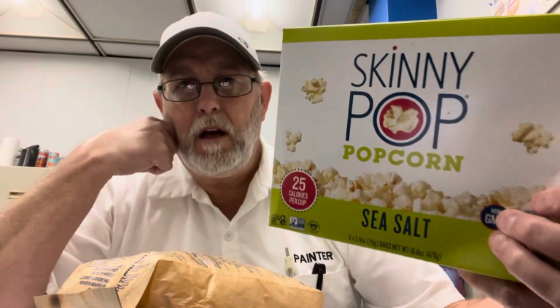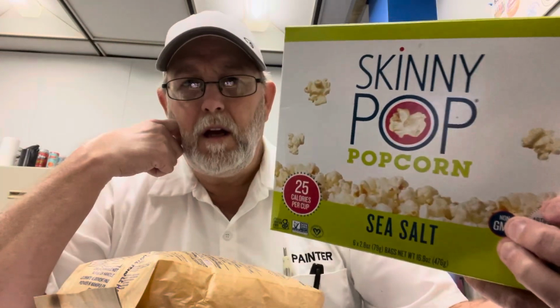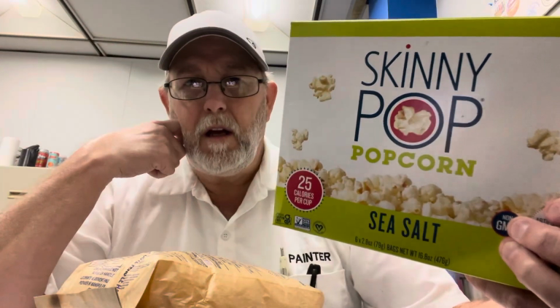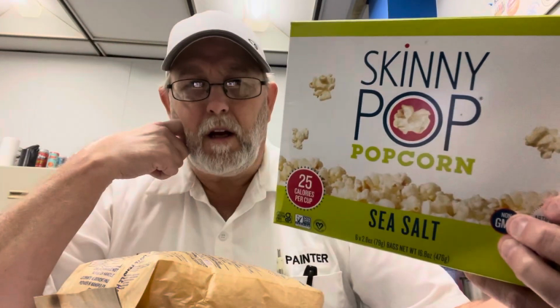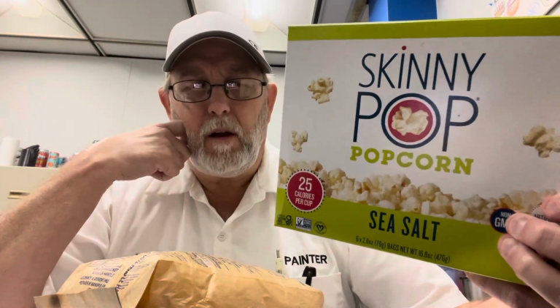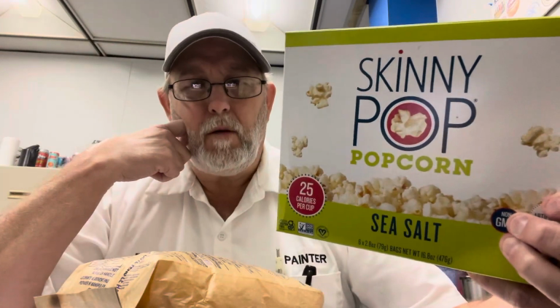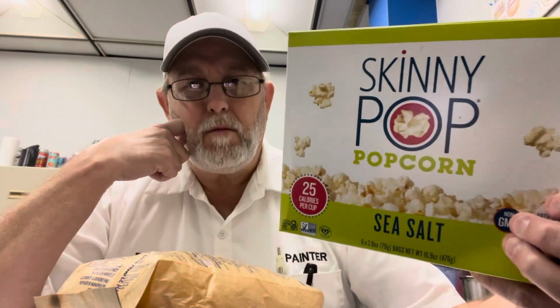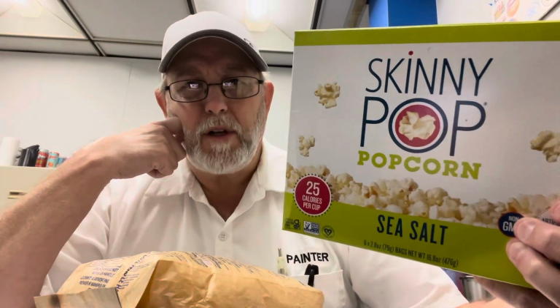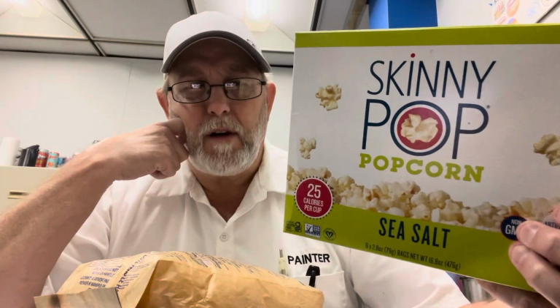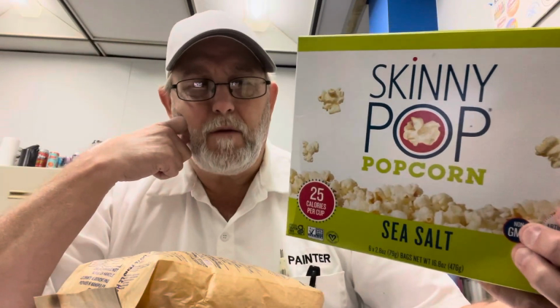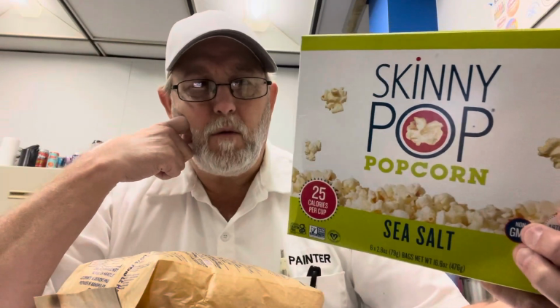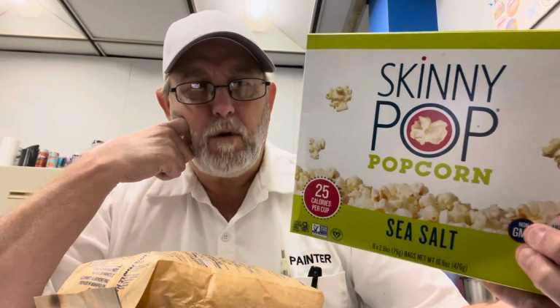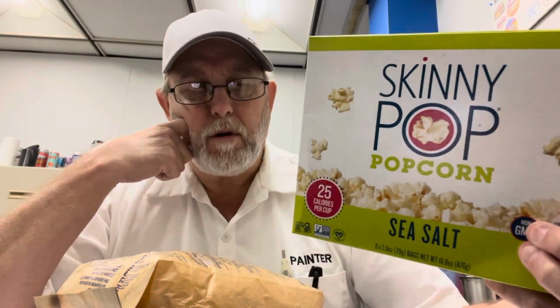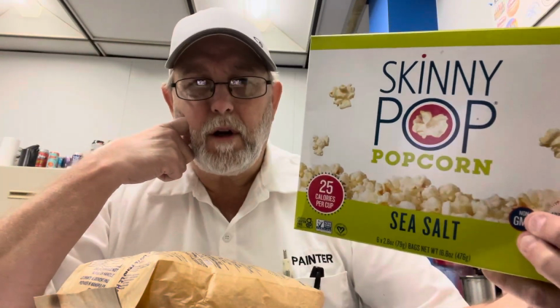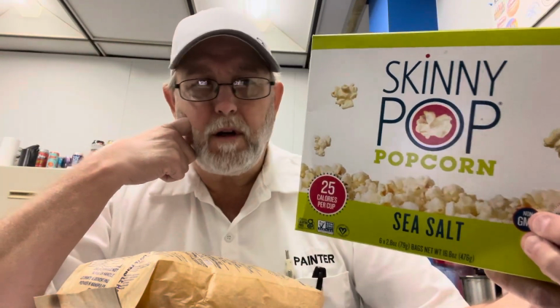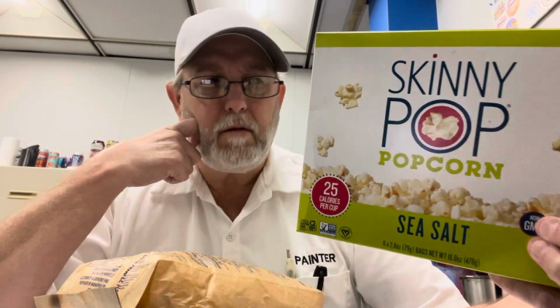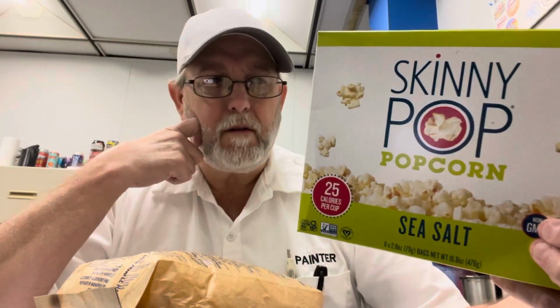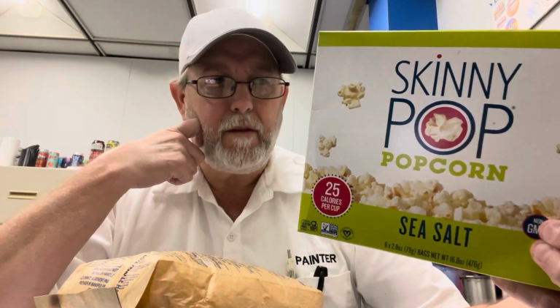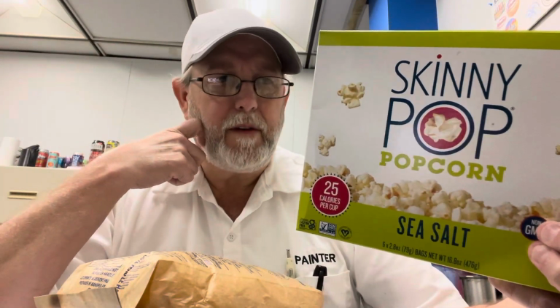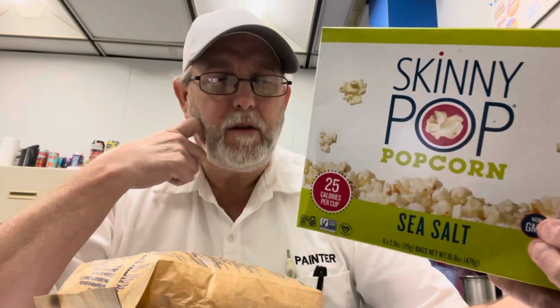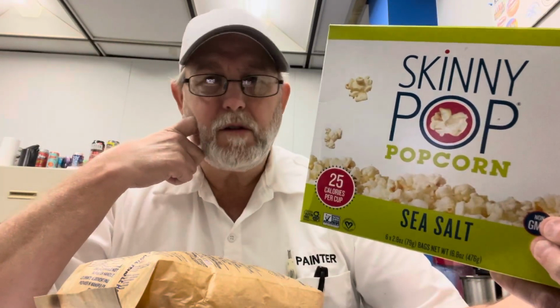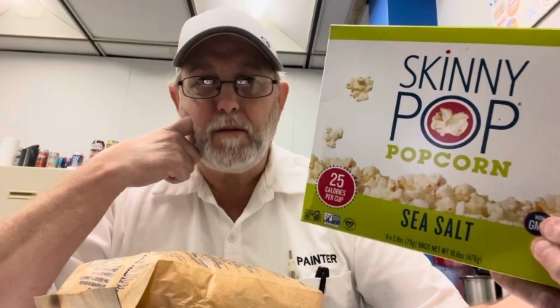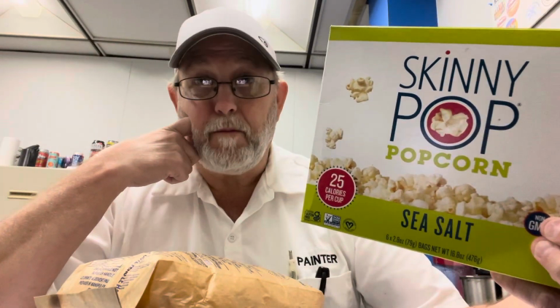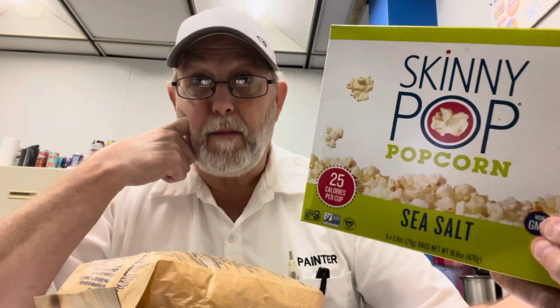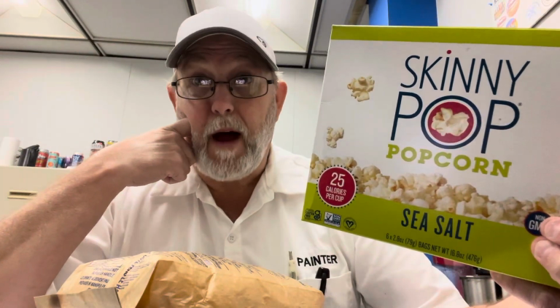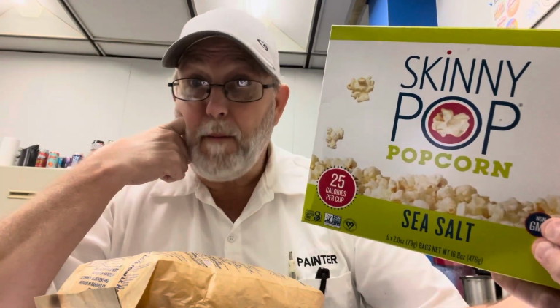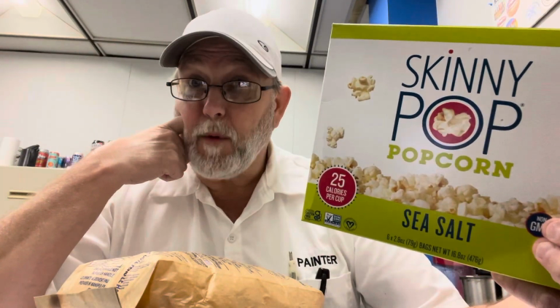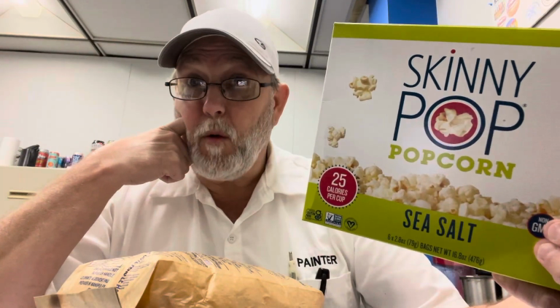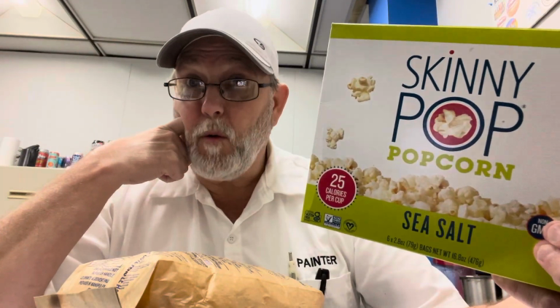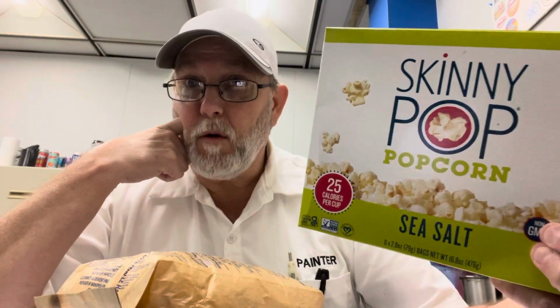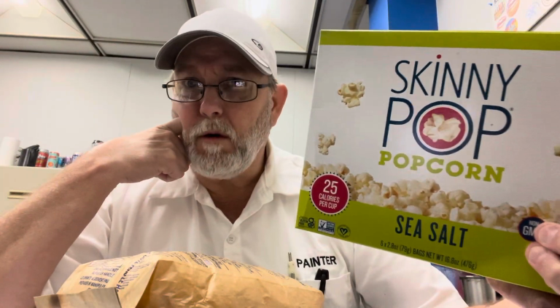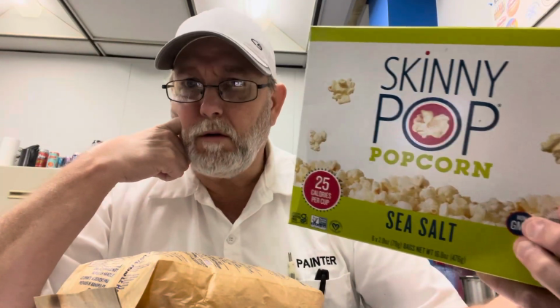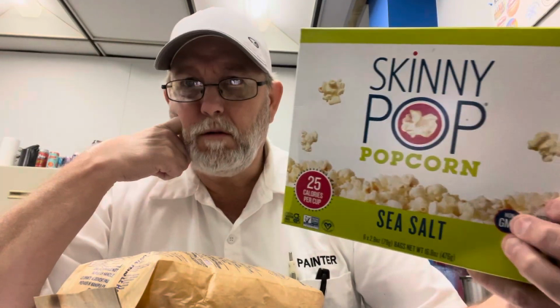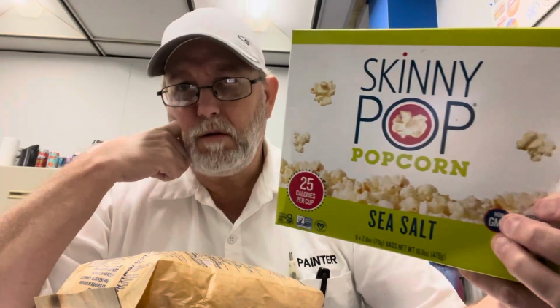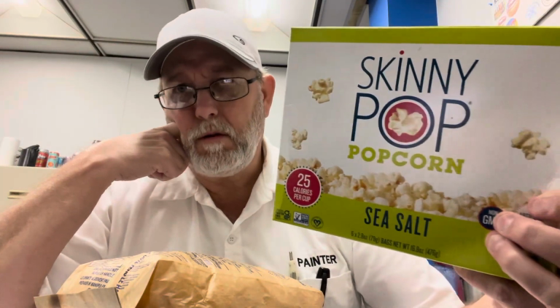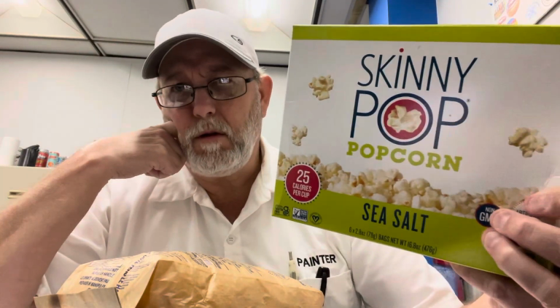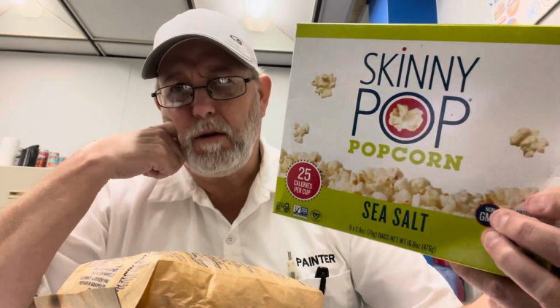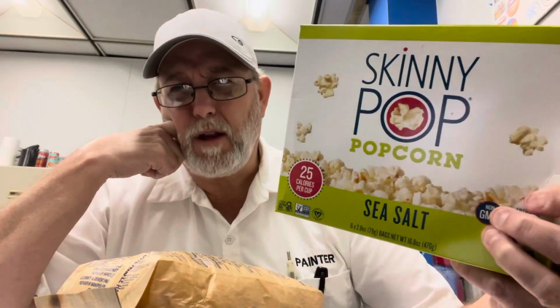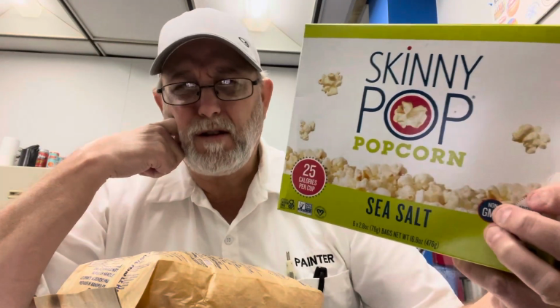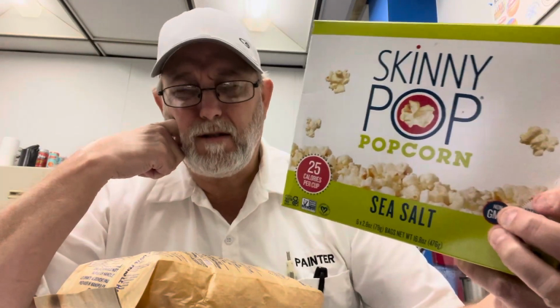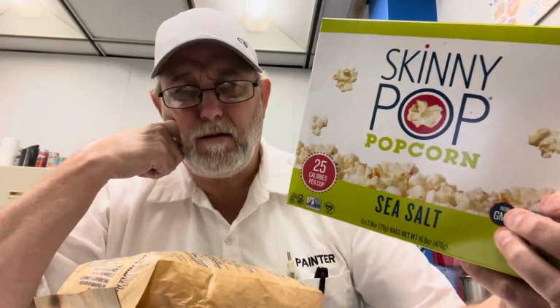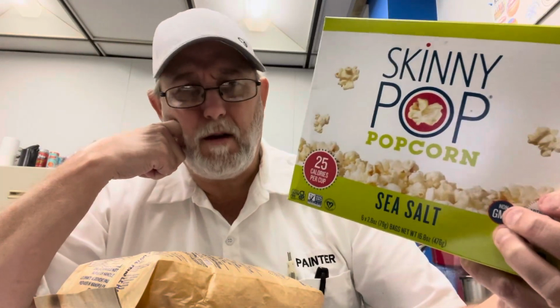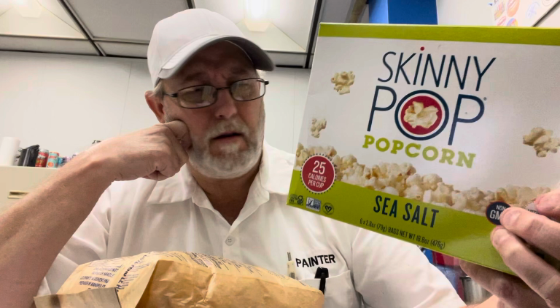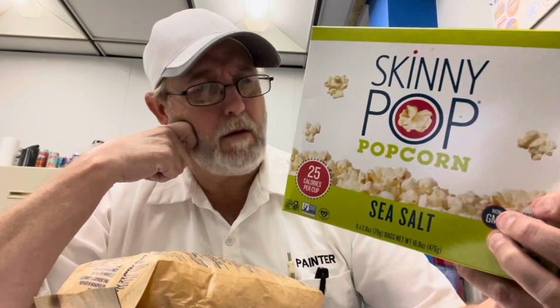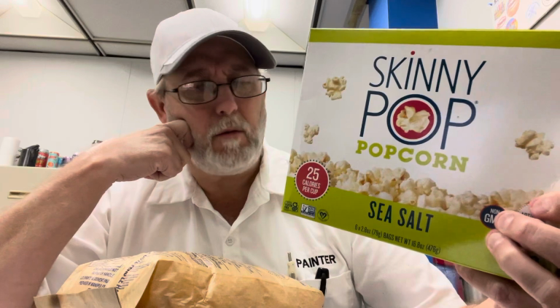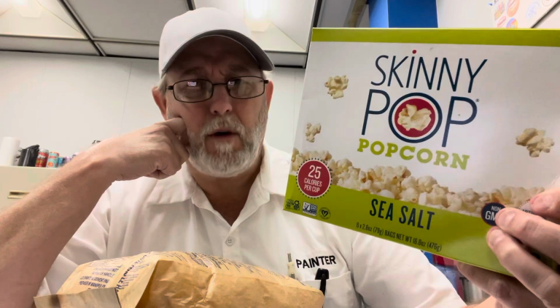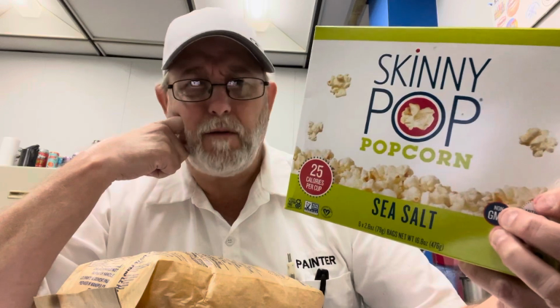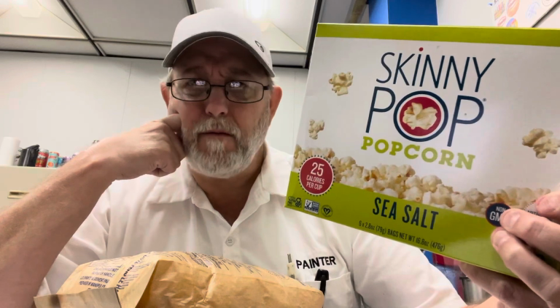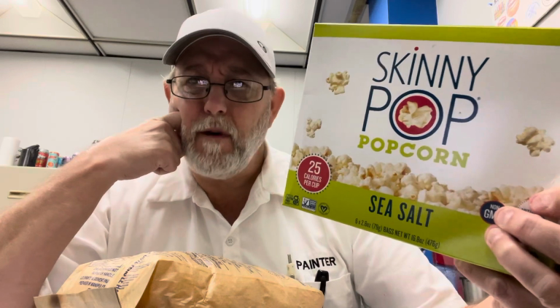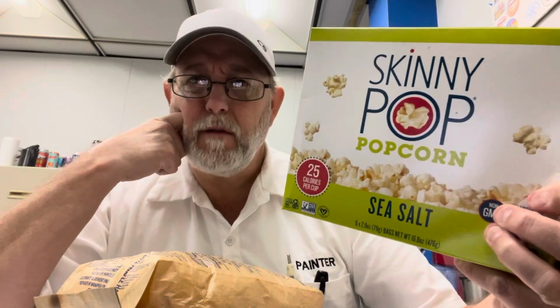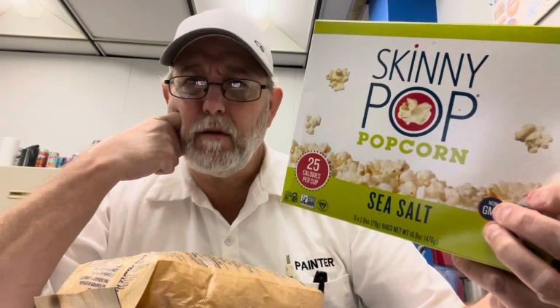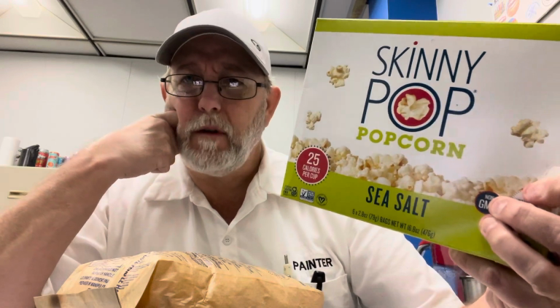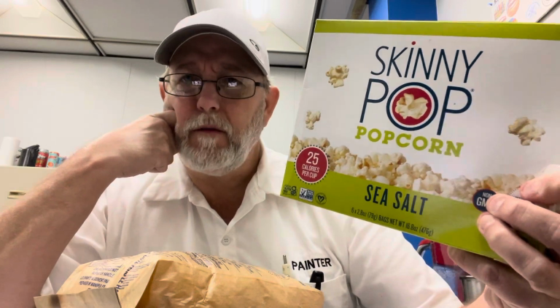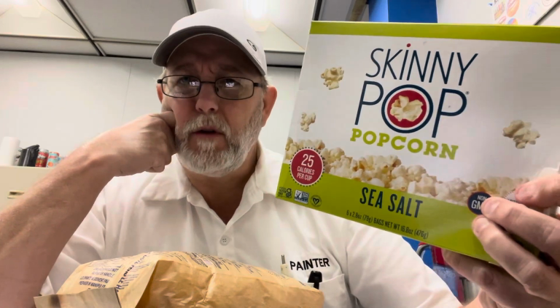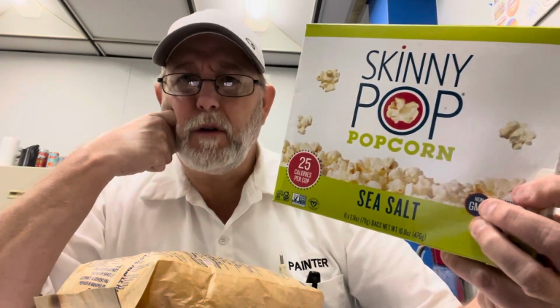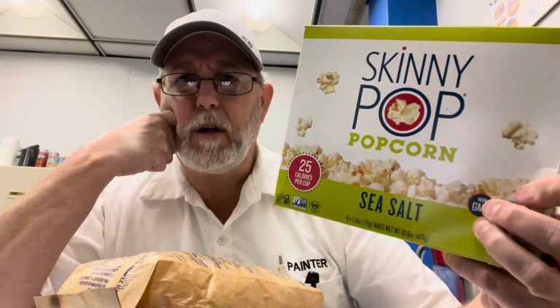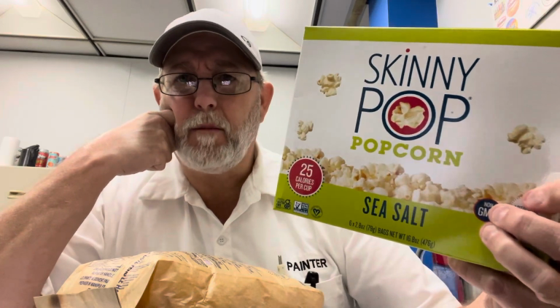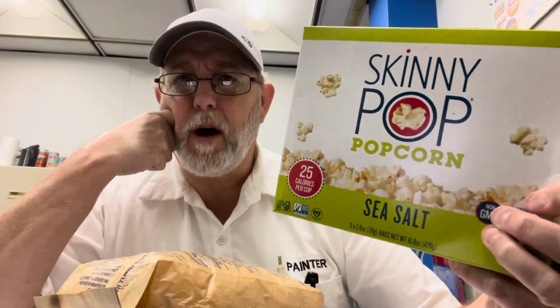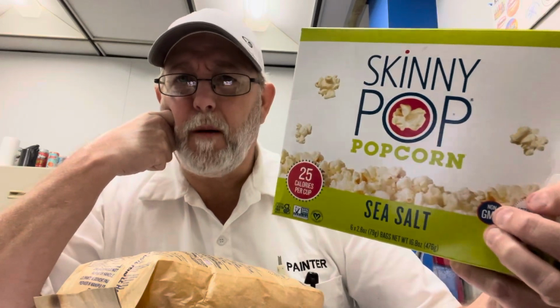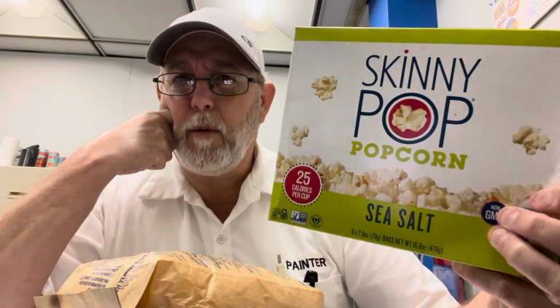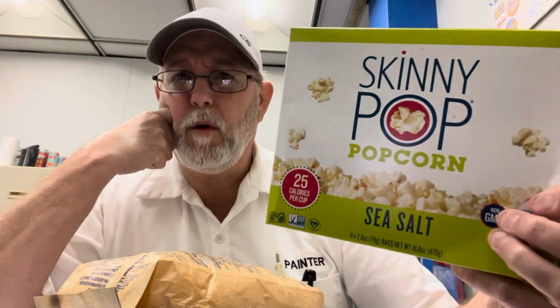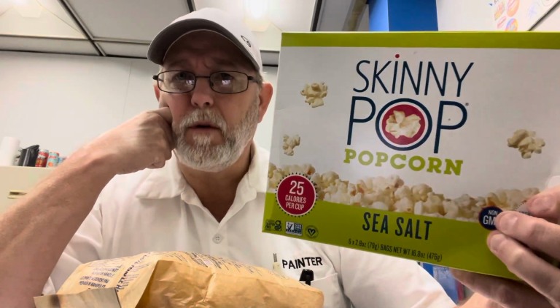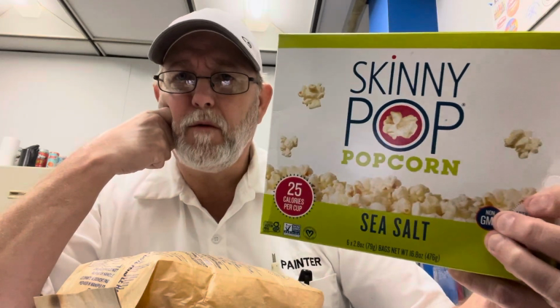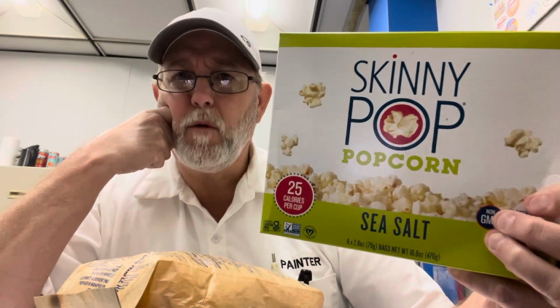Hello, I'm Jerry Fork. I'm going to review some popcorn. I don't know if I've ever reviewed any popcorn before.